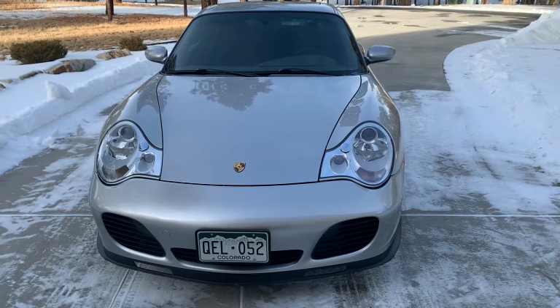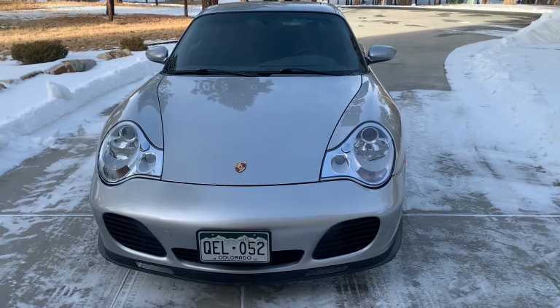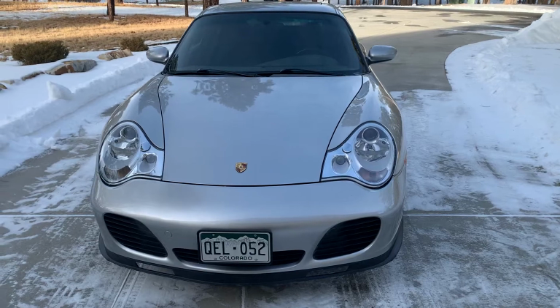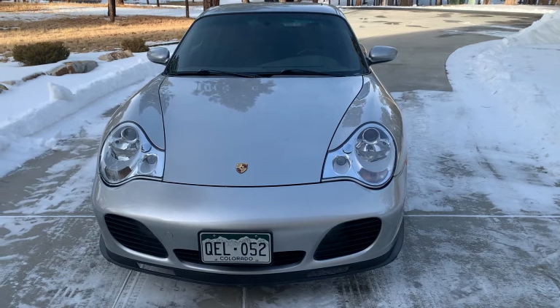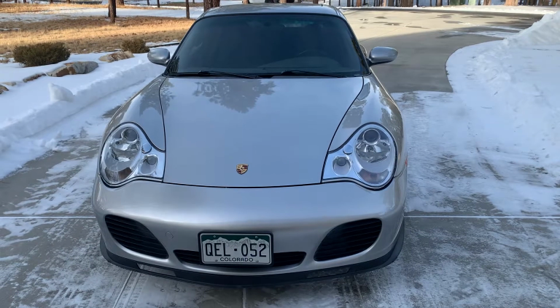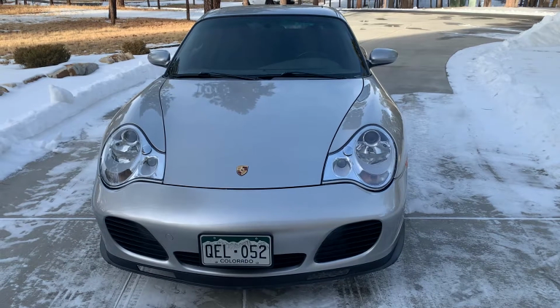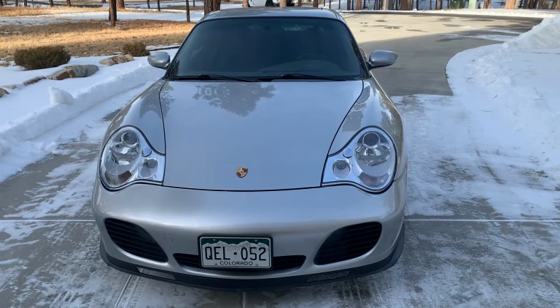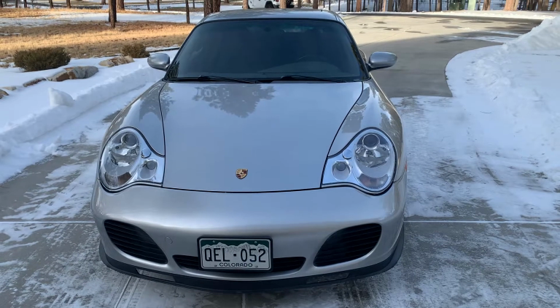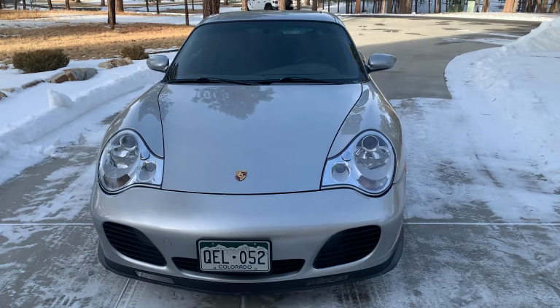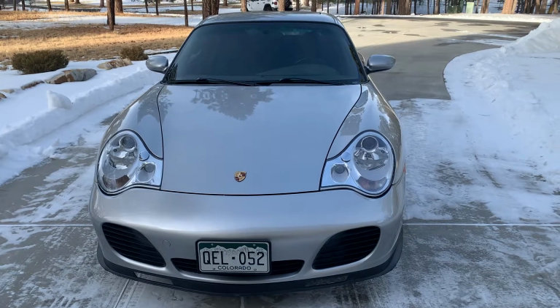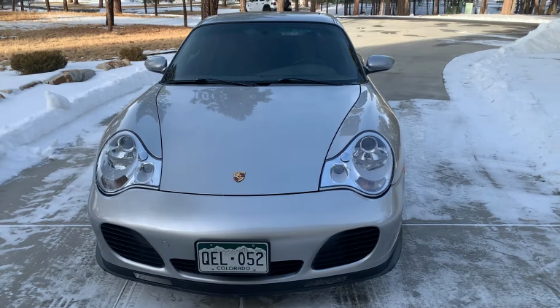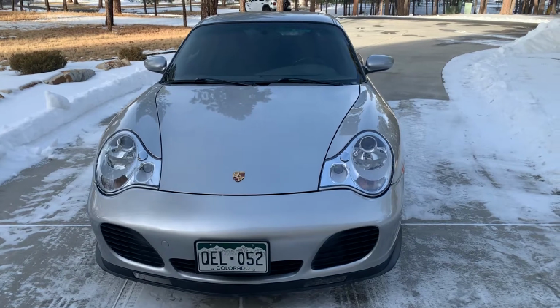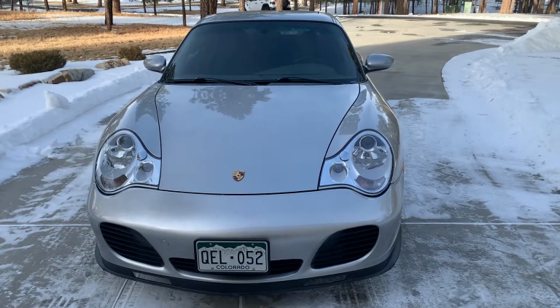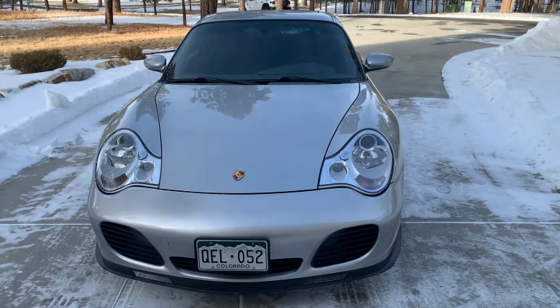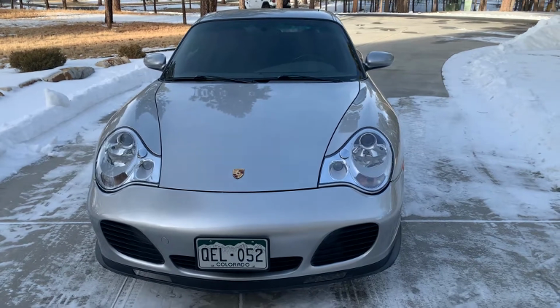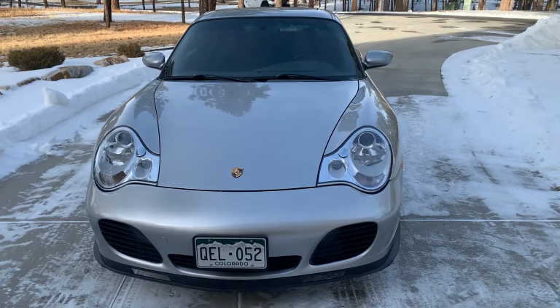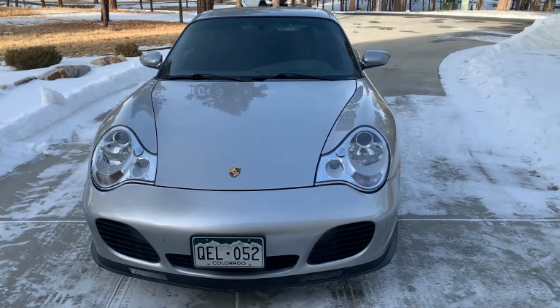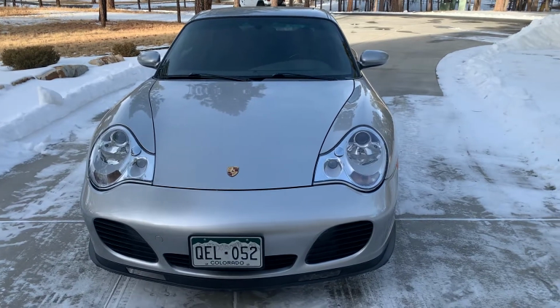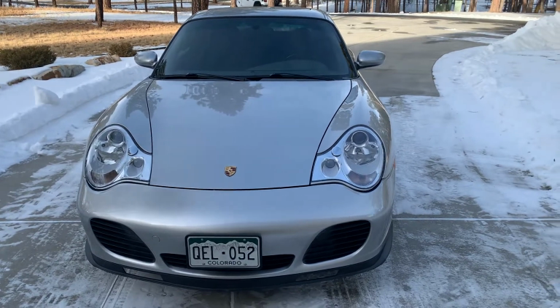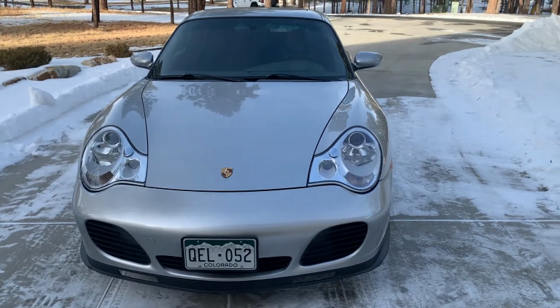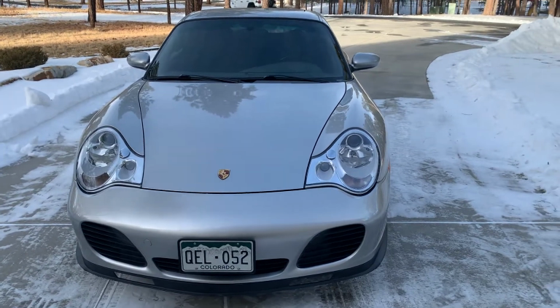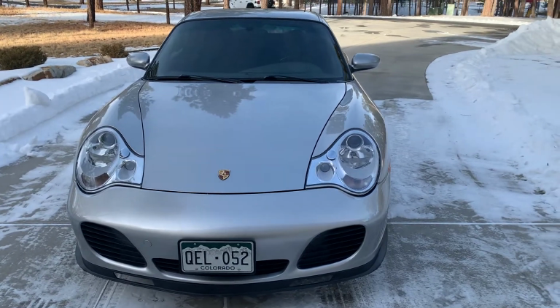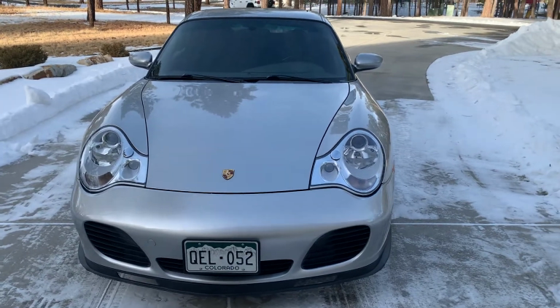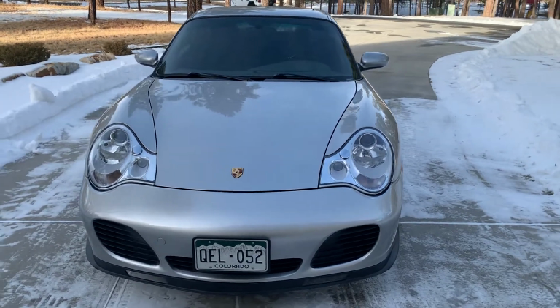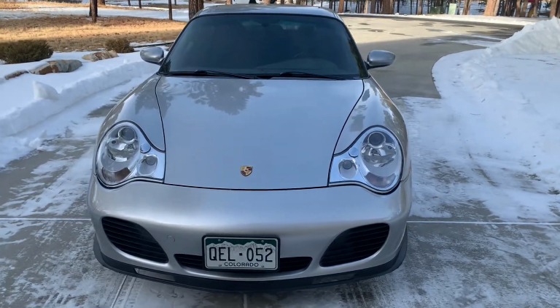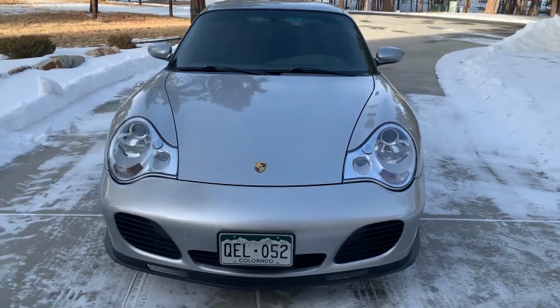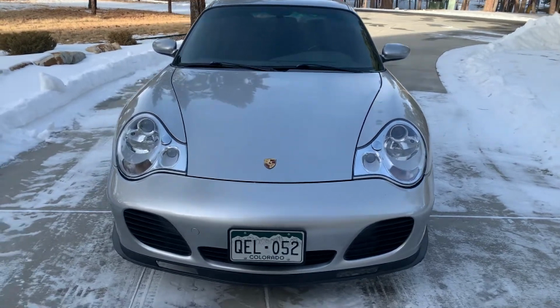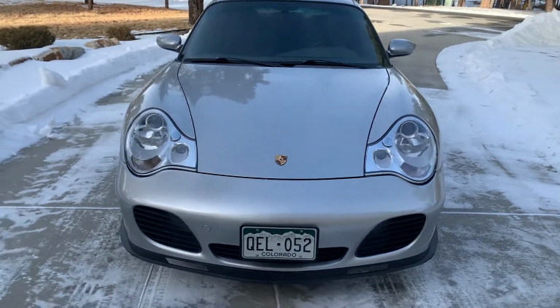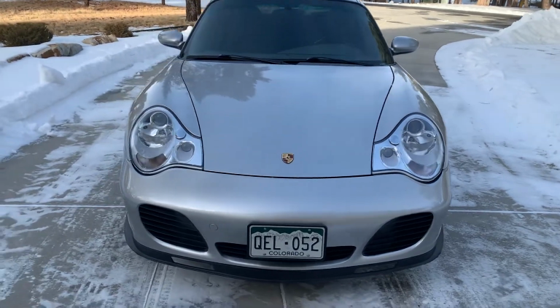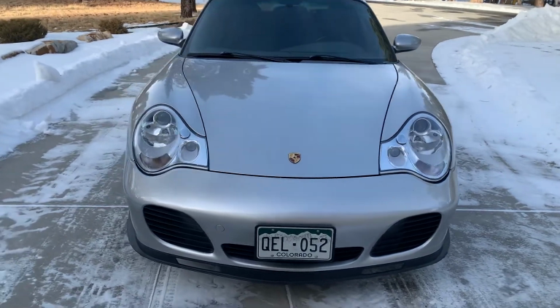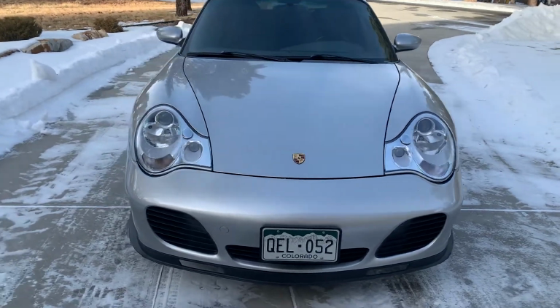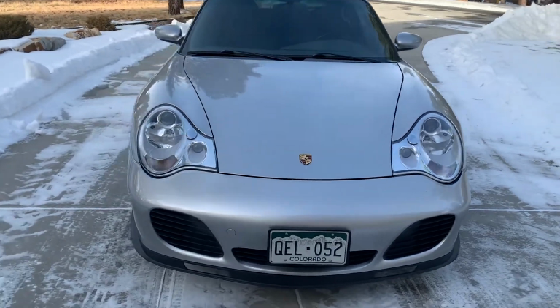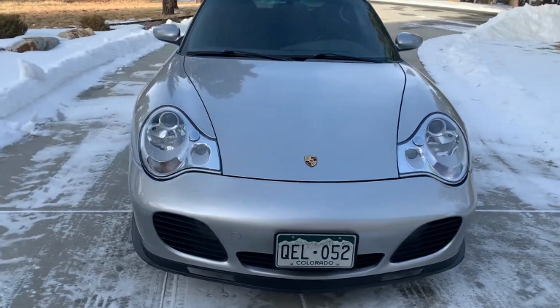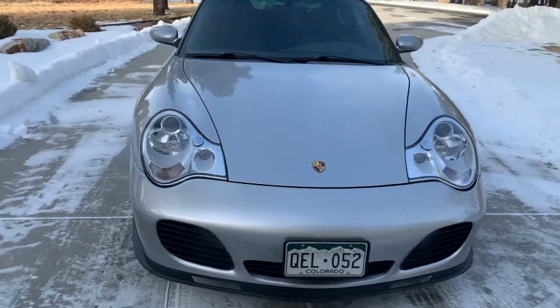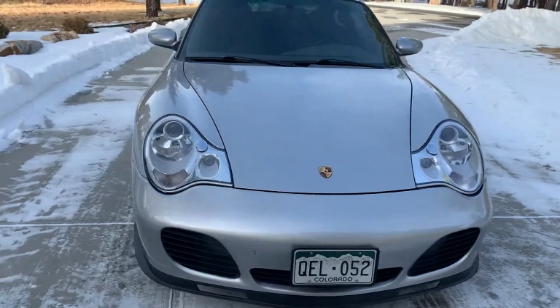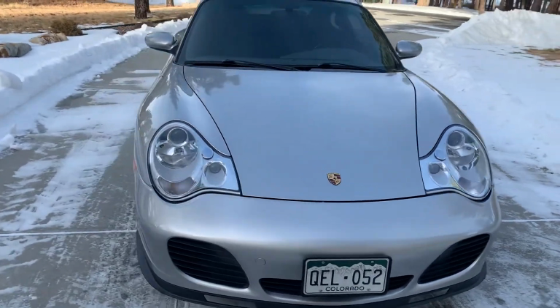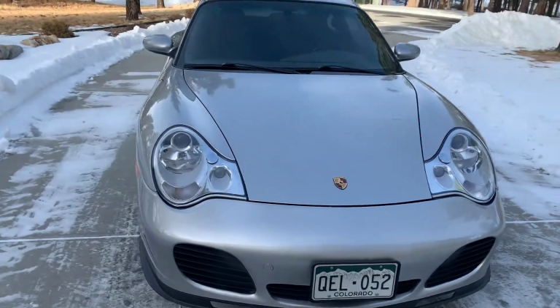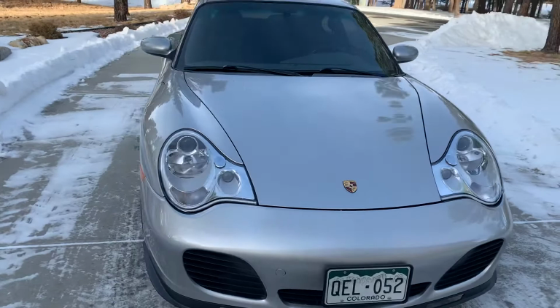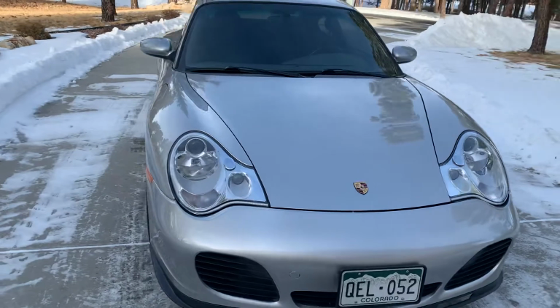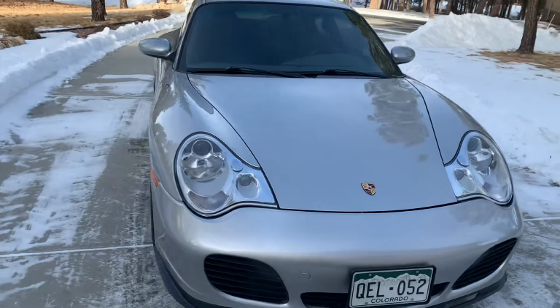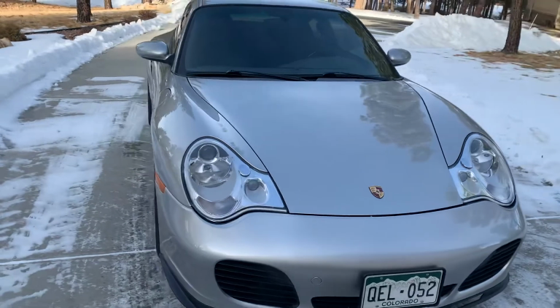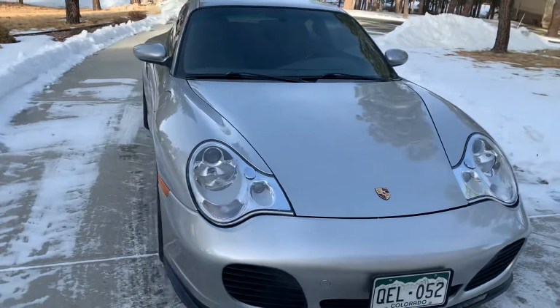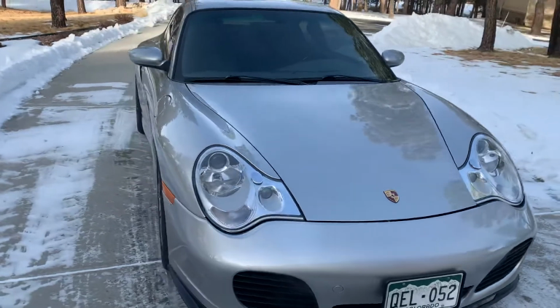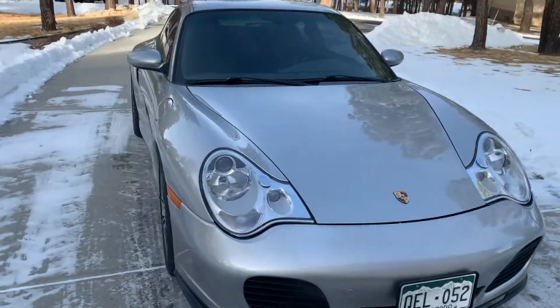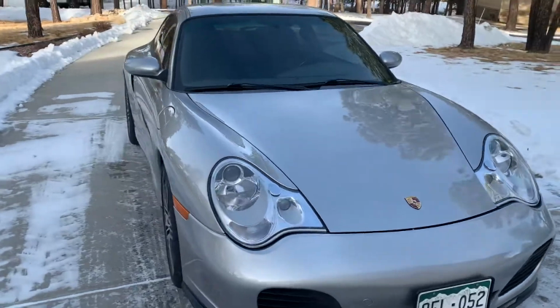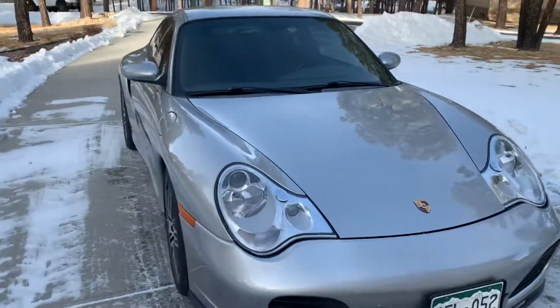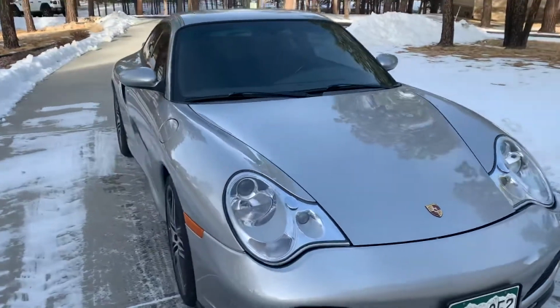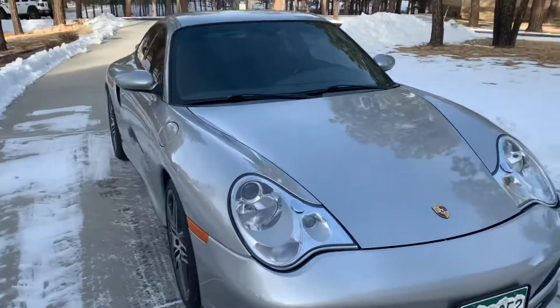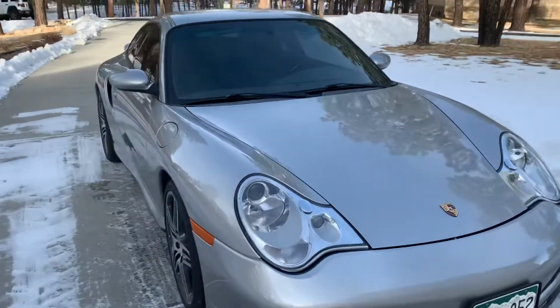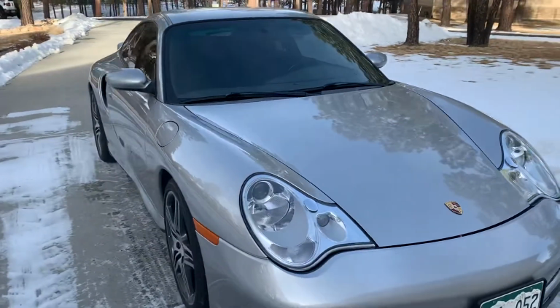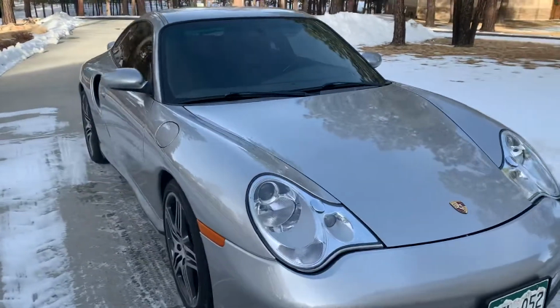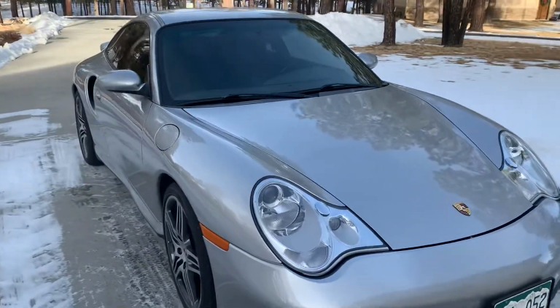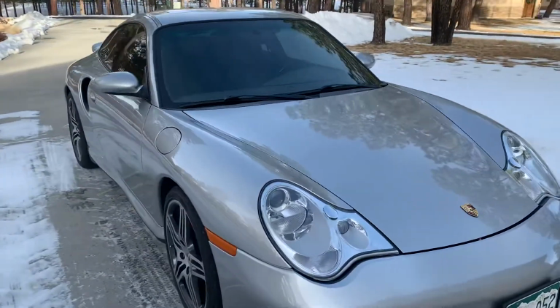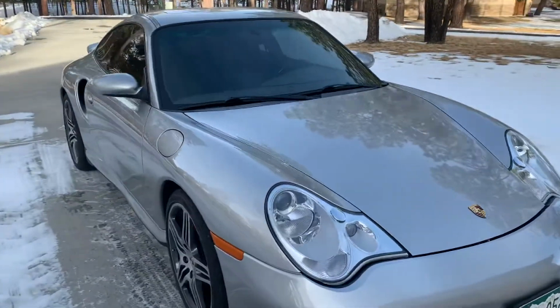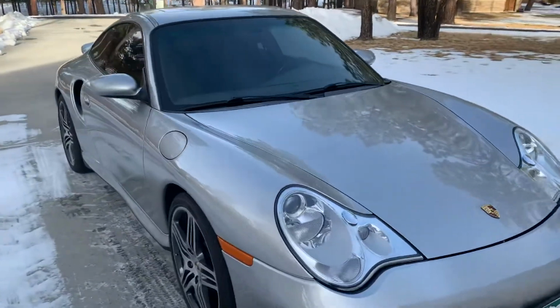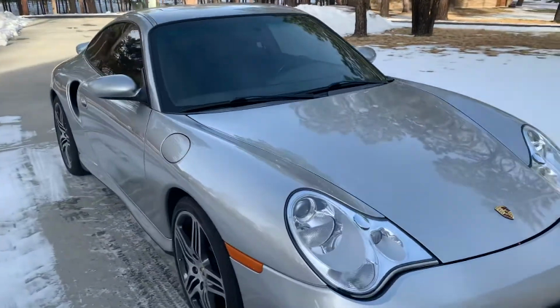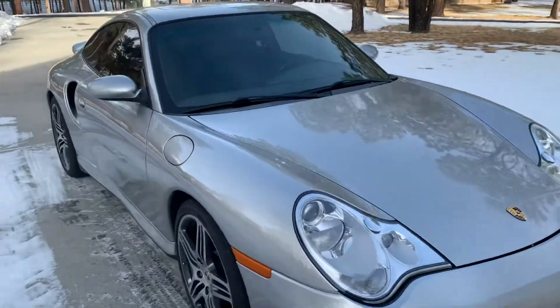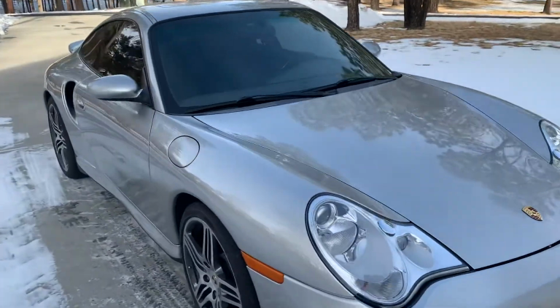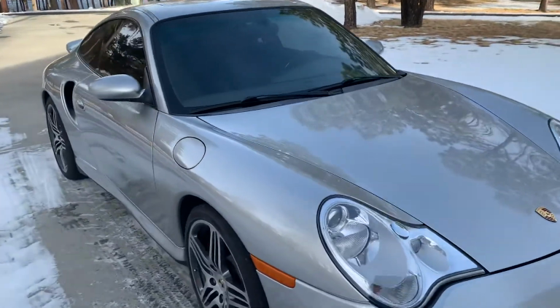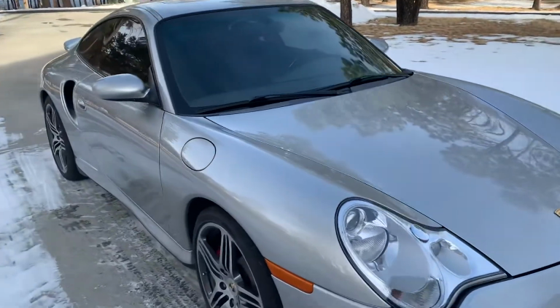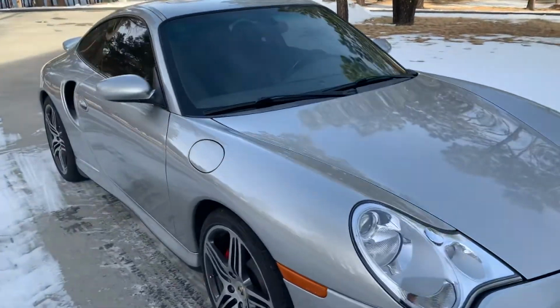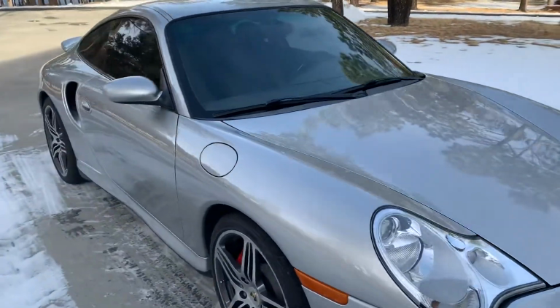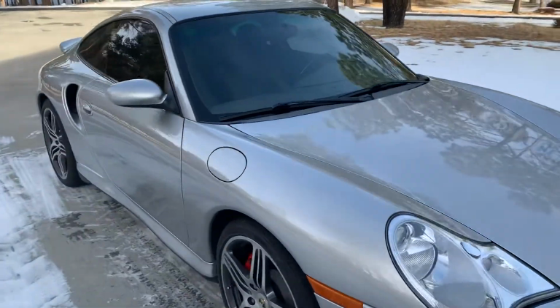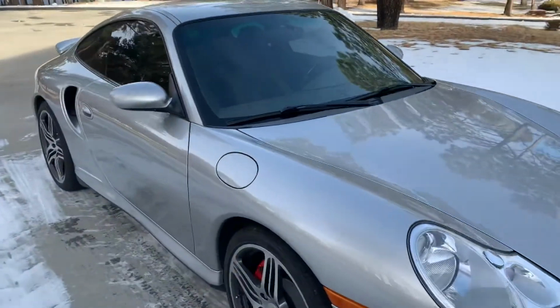Hey folks, this is Joe with another beautiful Porsche for sale. This time it's a 2002 996 Twin Turbo.